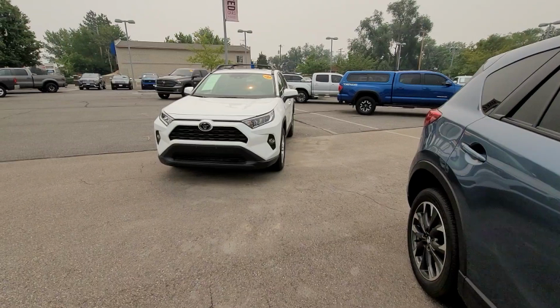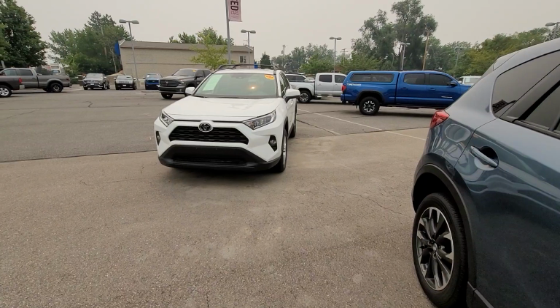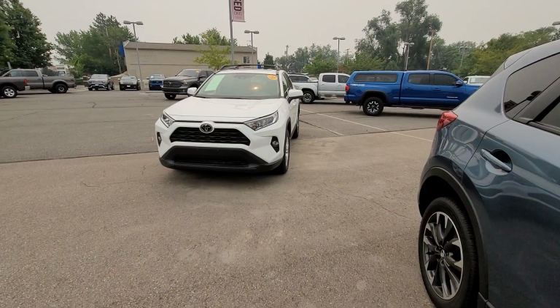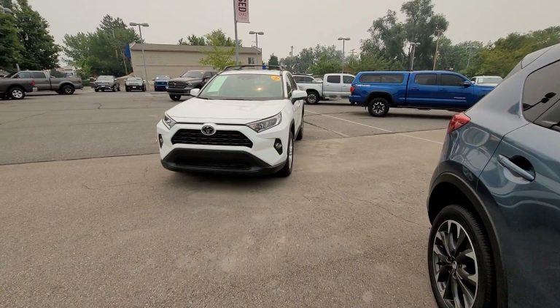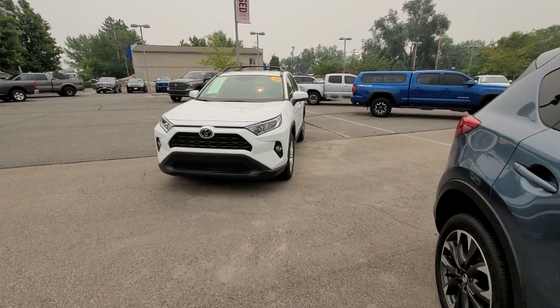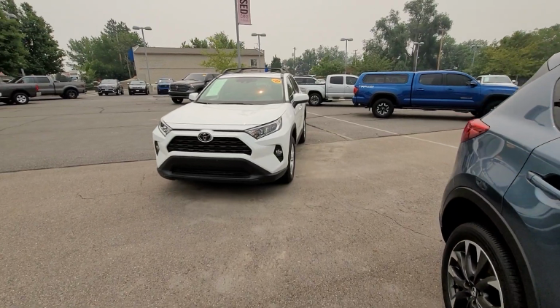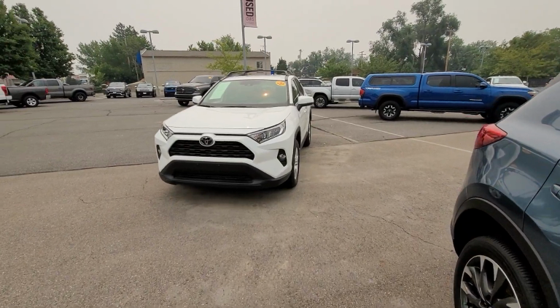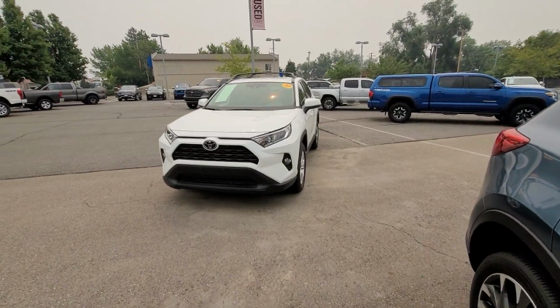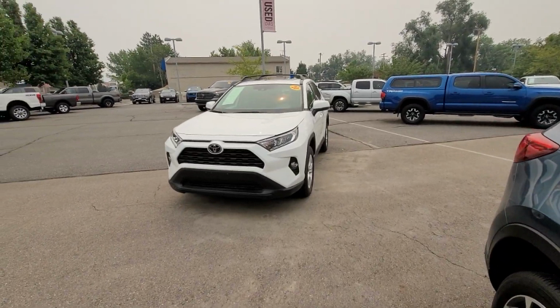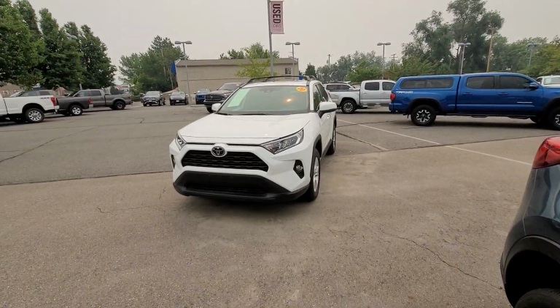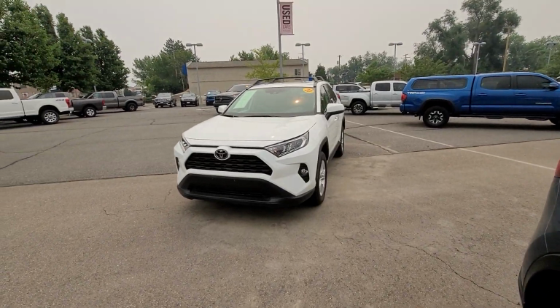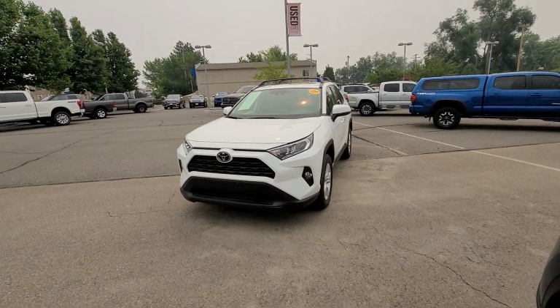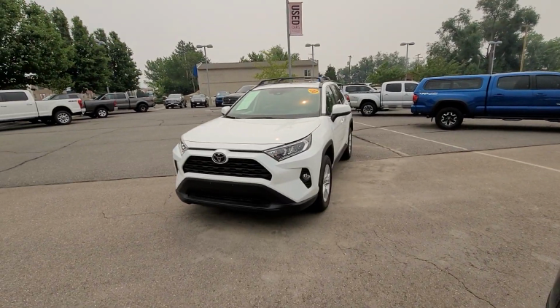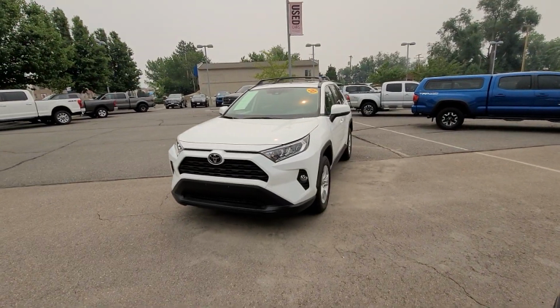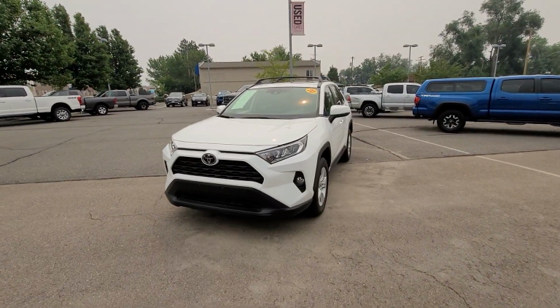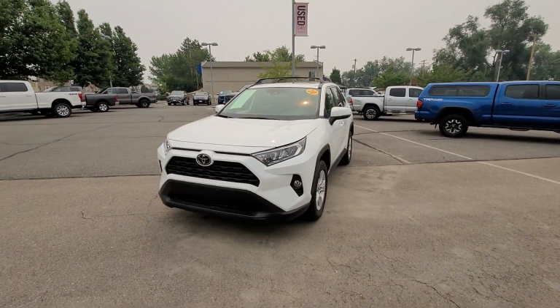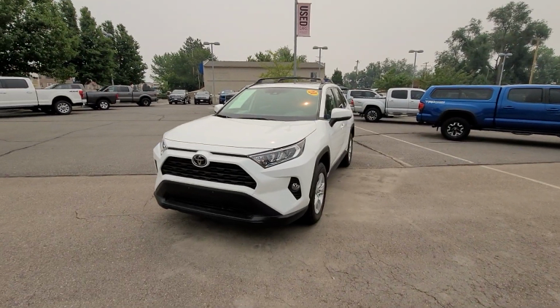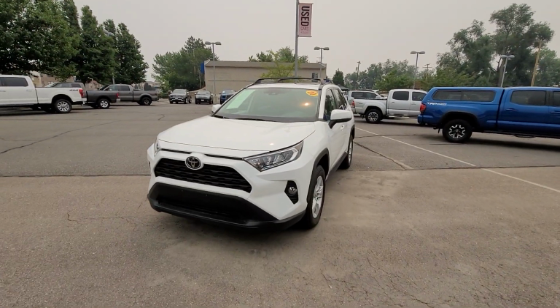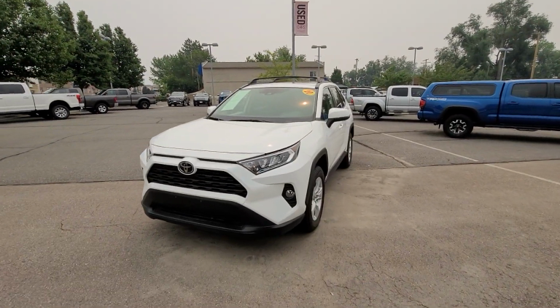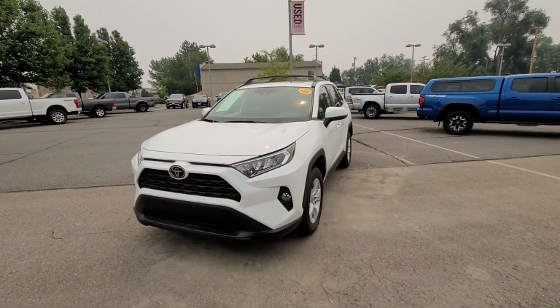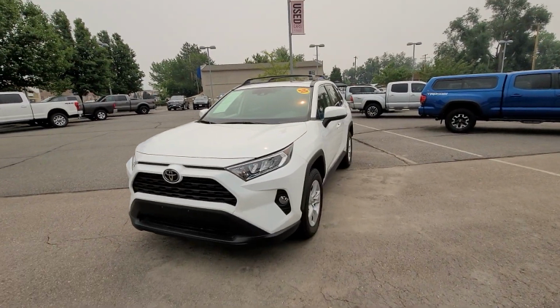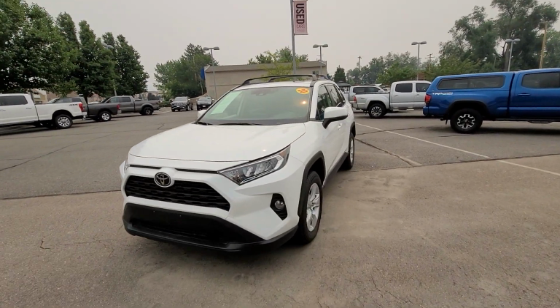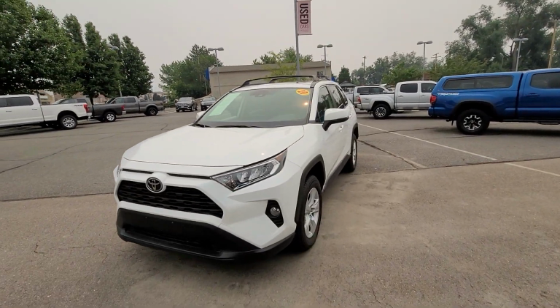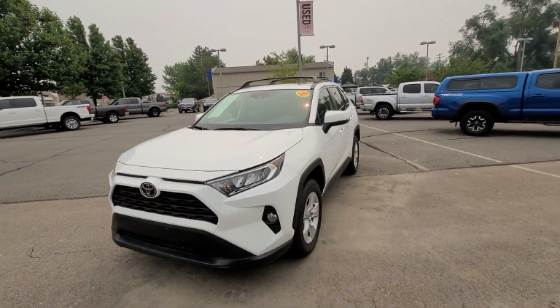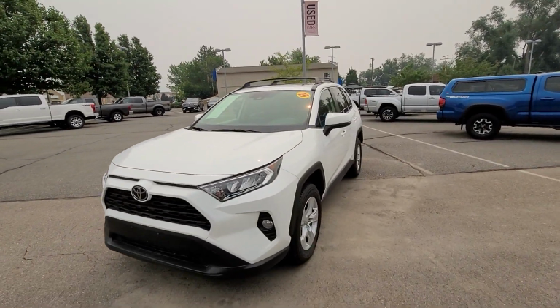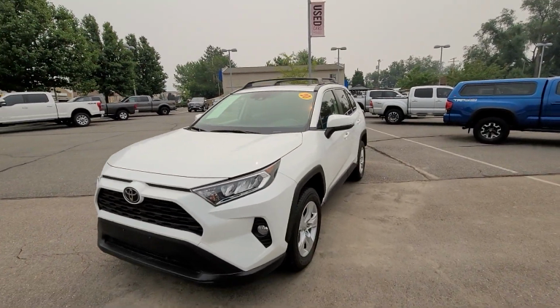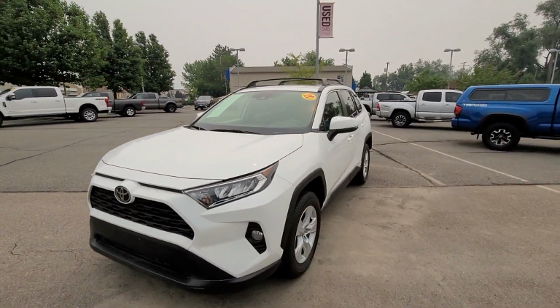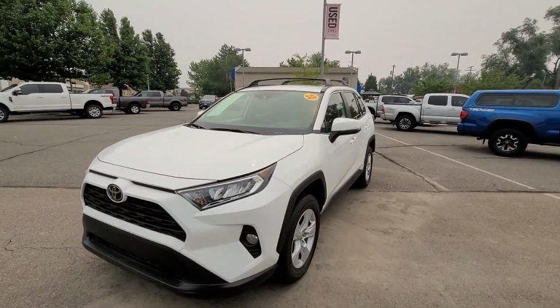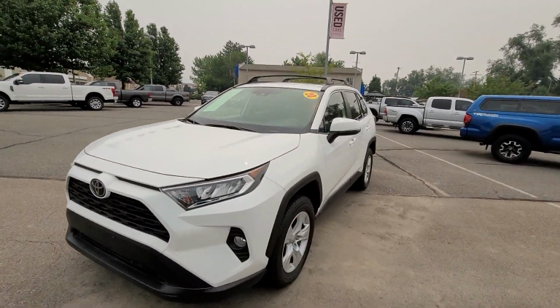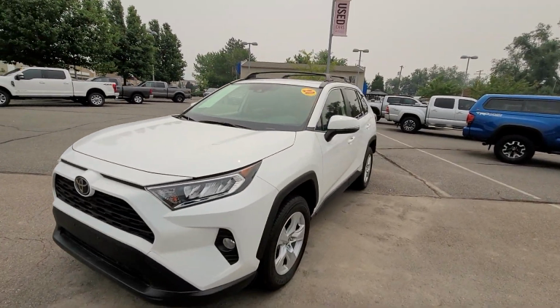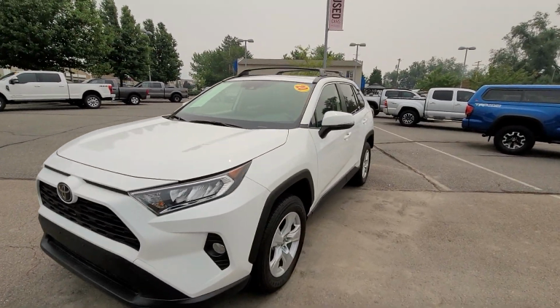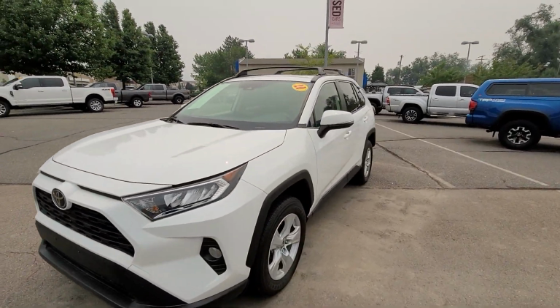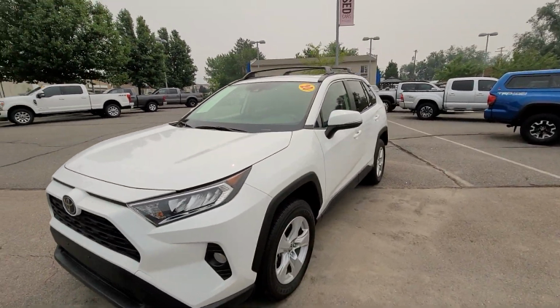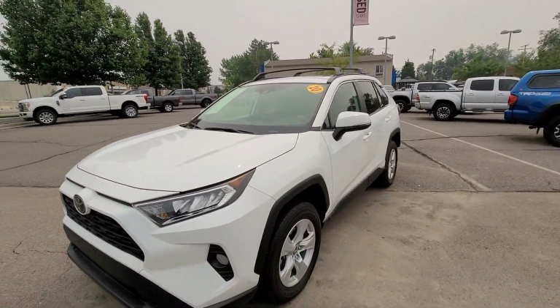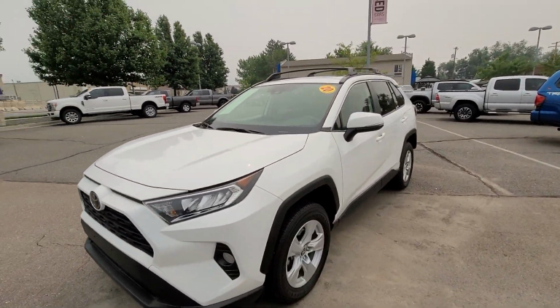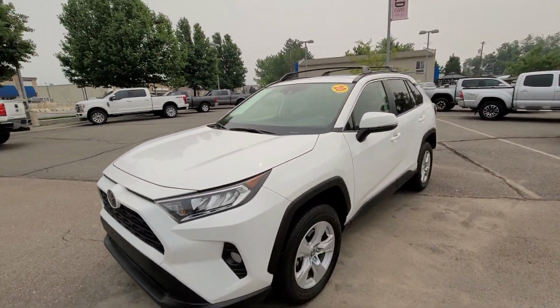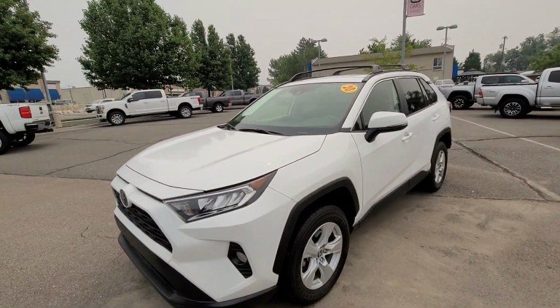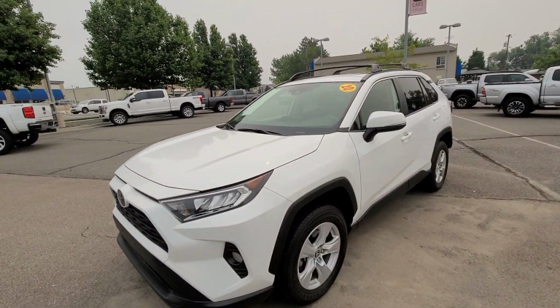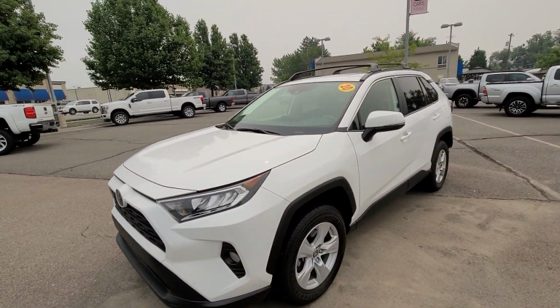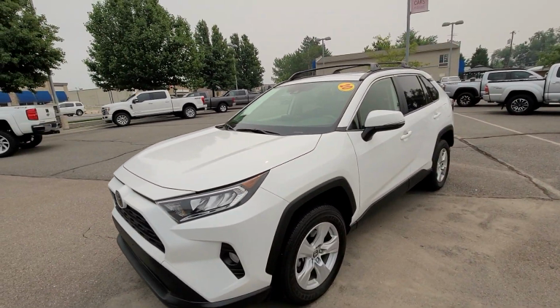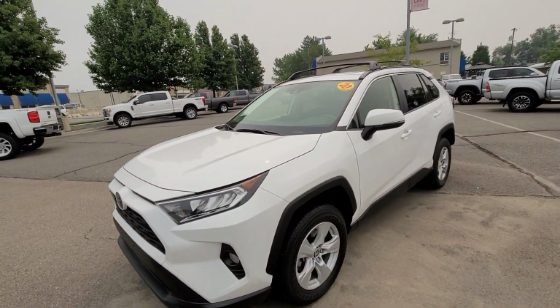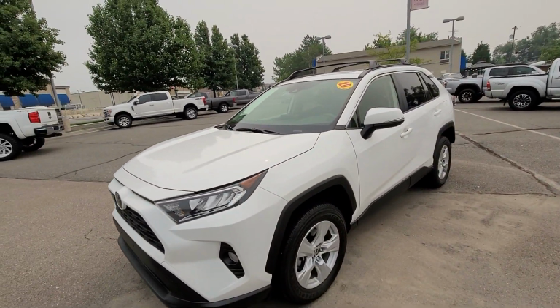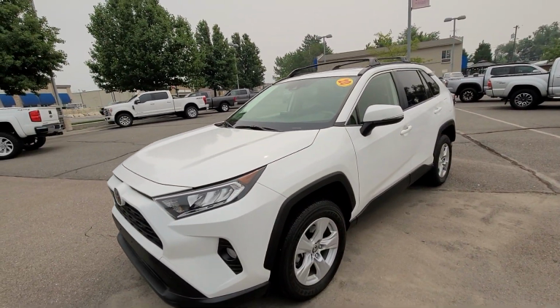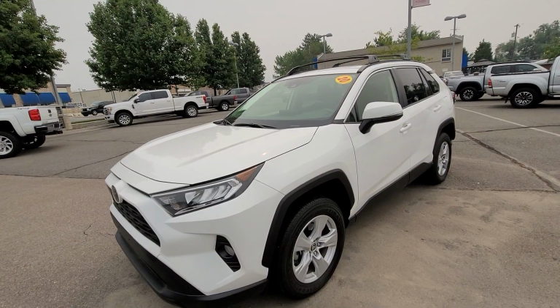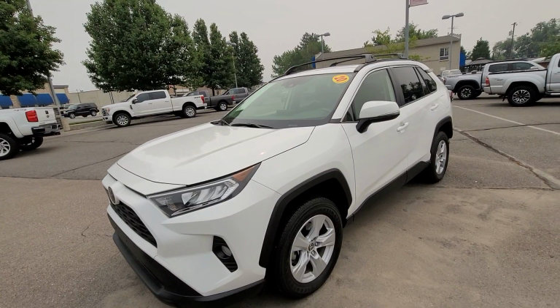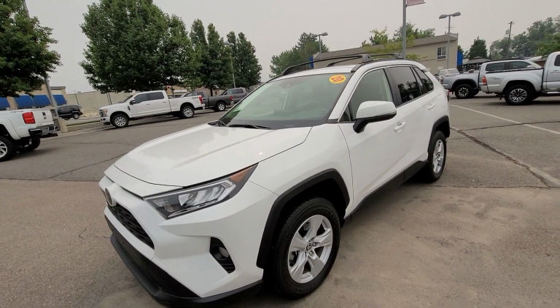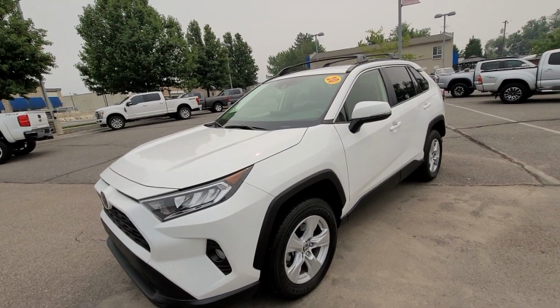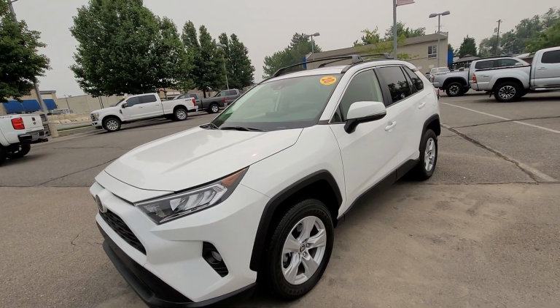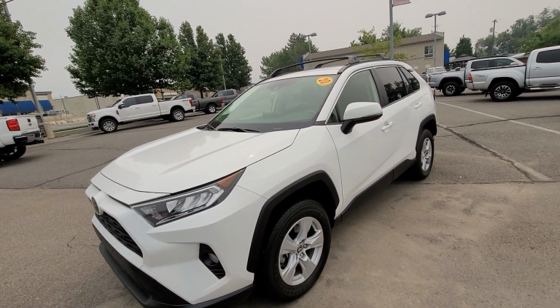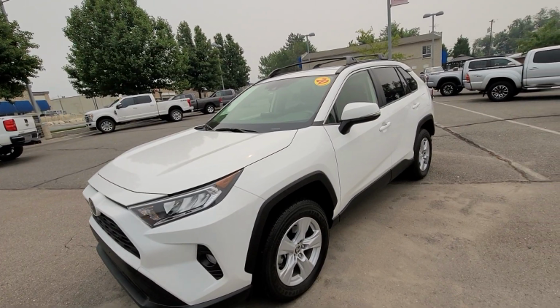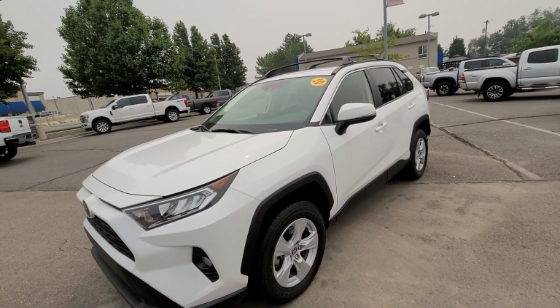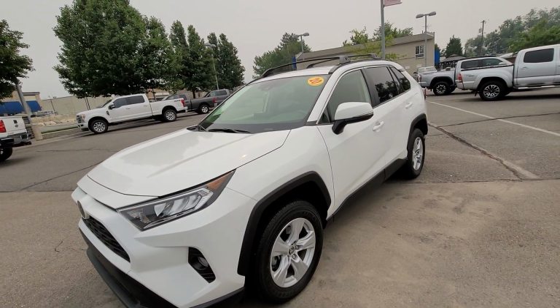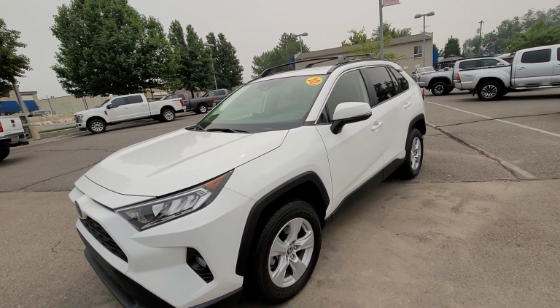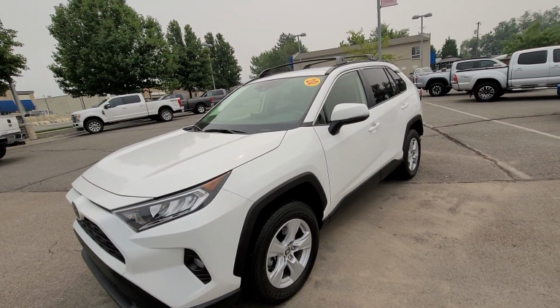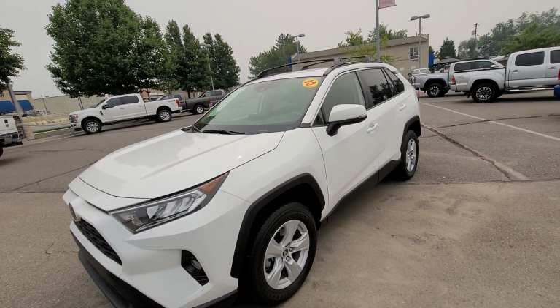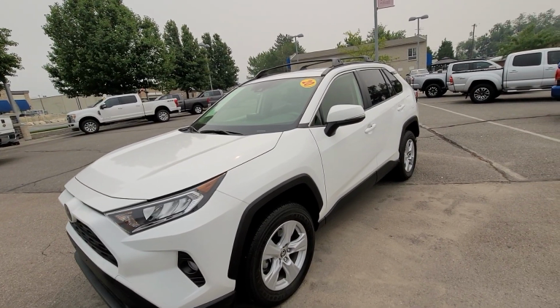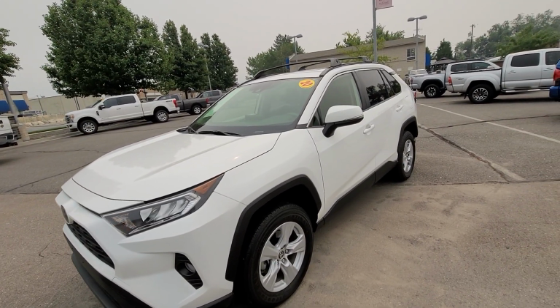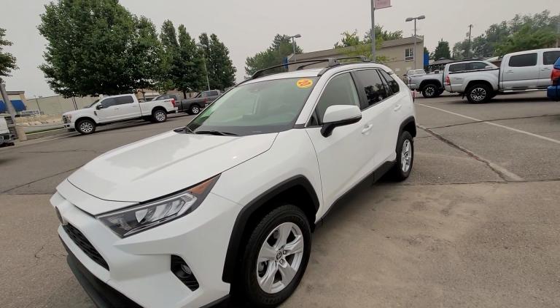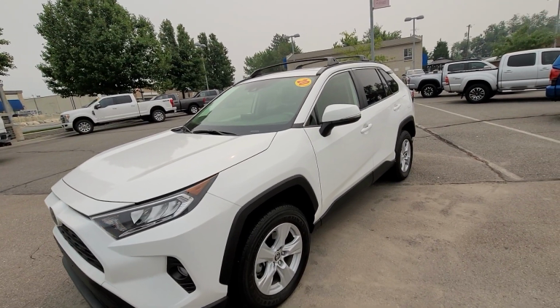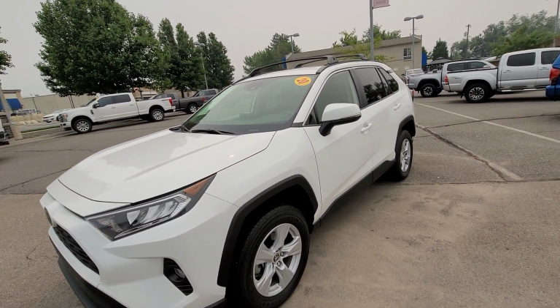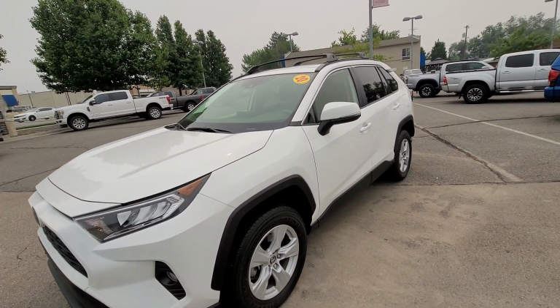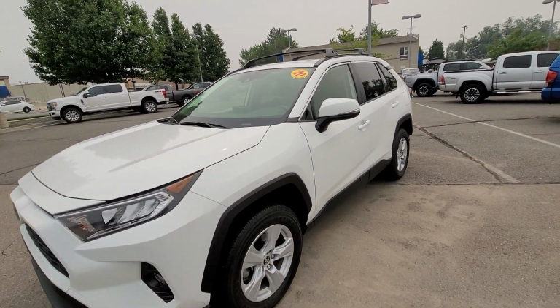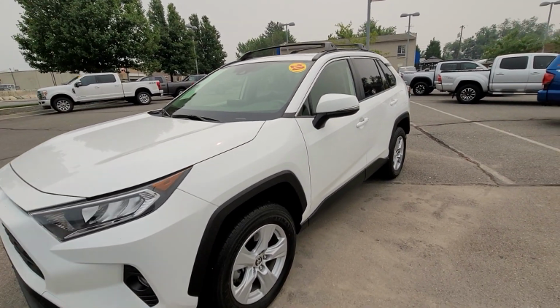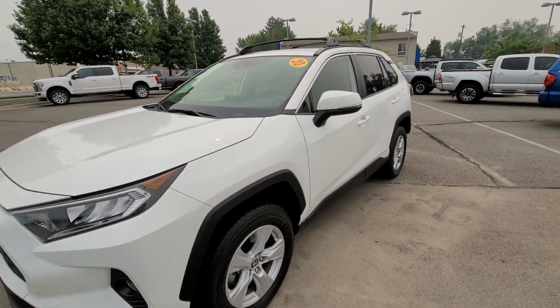Hey Bill, it's Chris here at Larry H. Miller Bountiful. Just talked to you on the phone. Since you're in Arizona, I thought I'd just make a quick video showing you the vehicle.